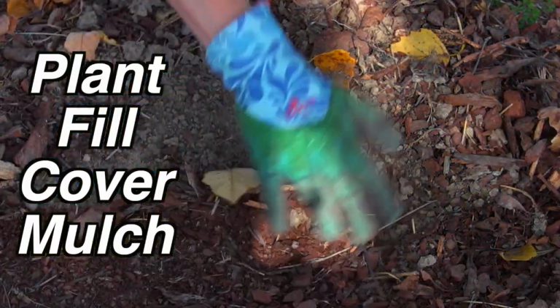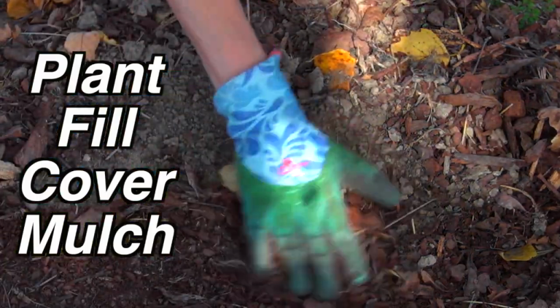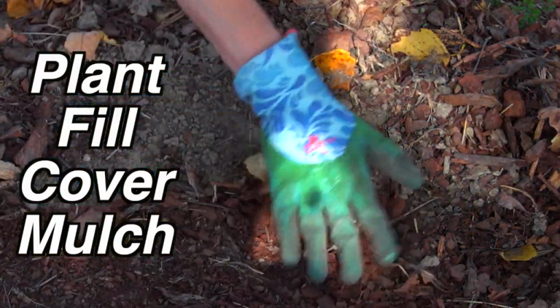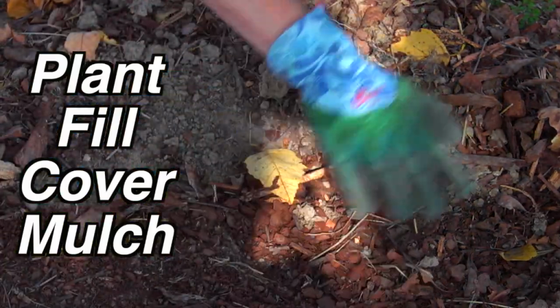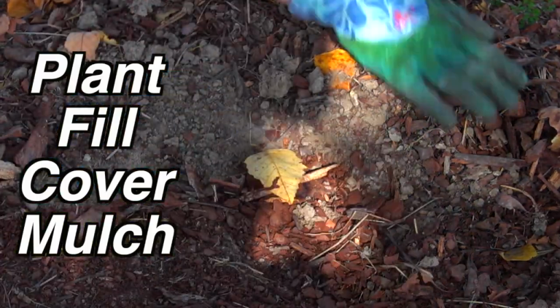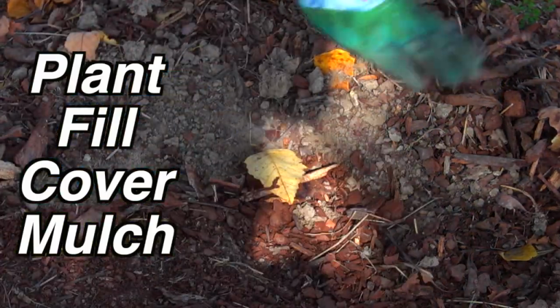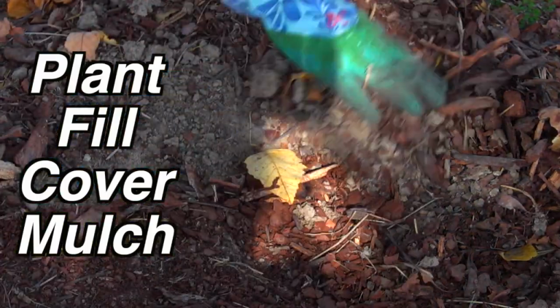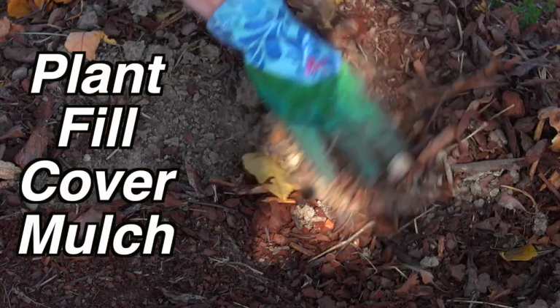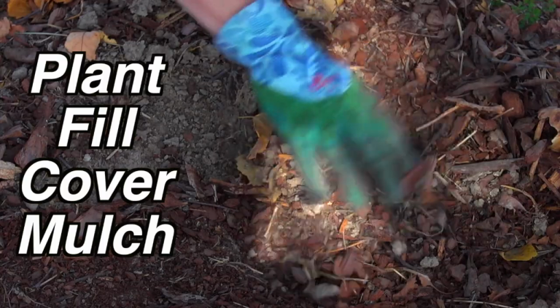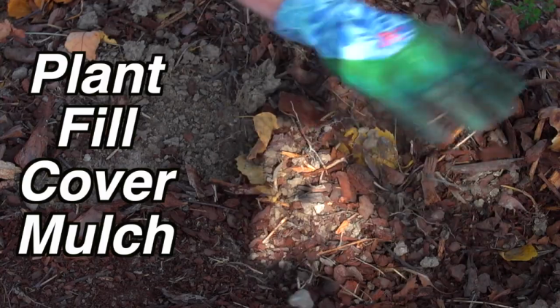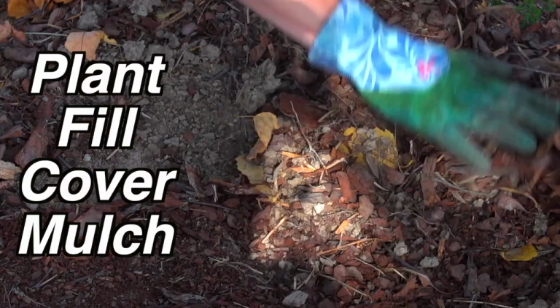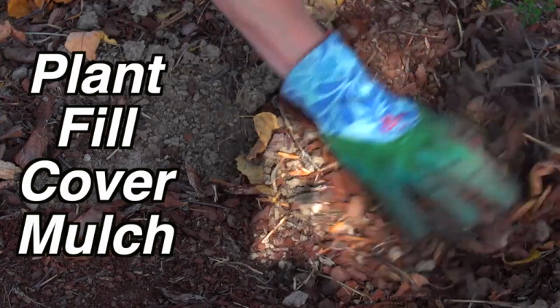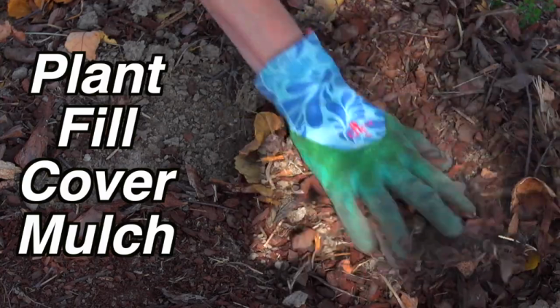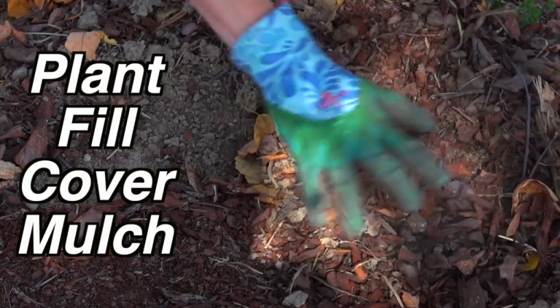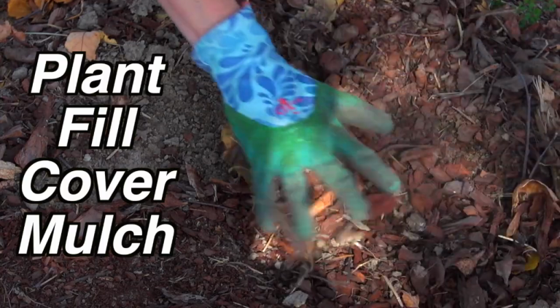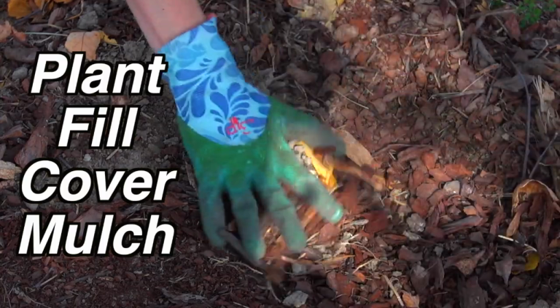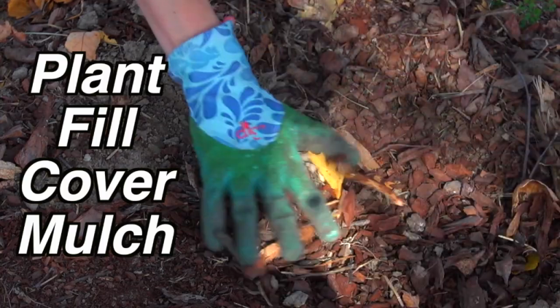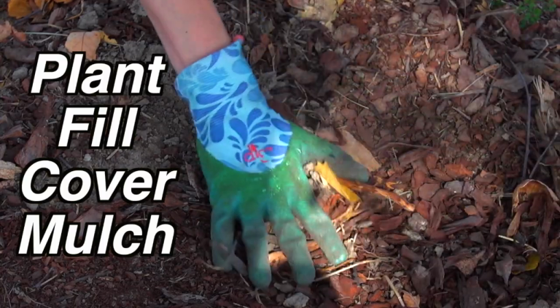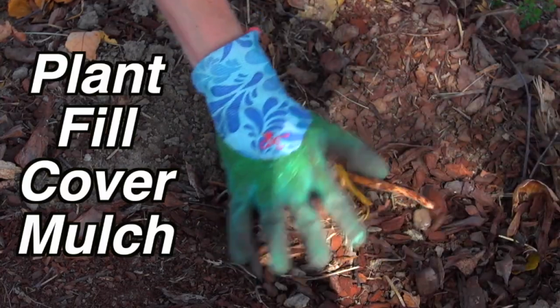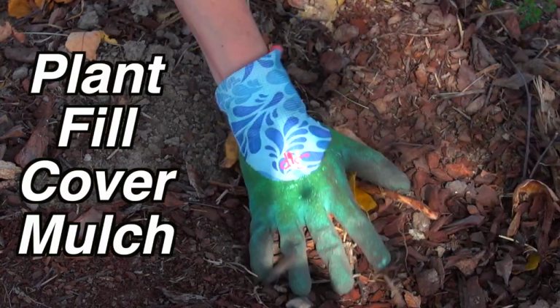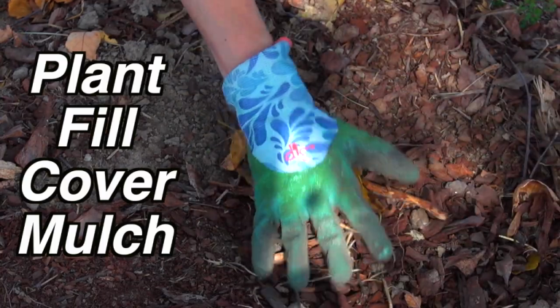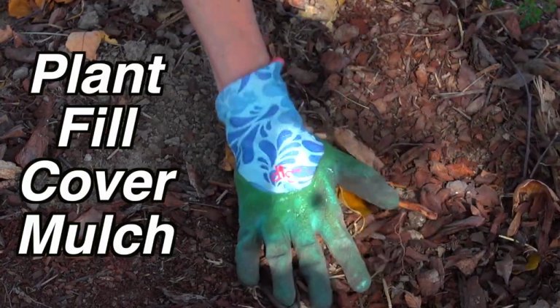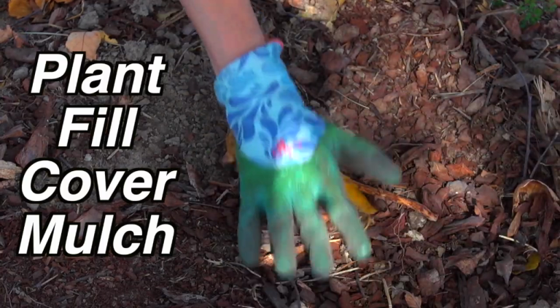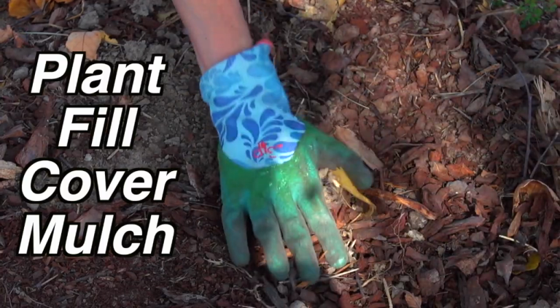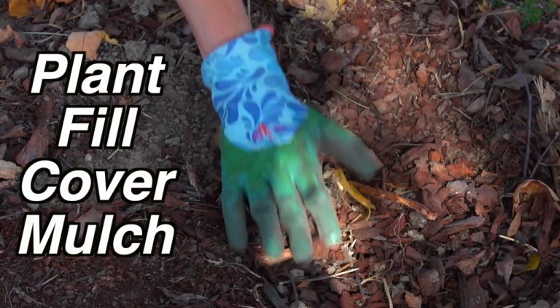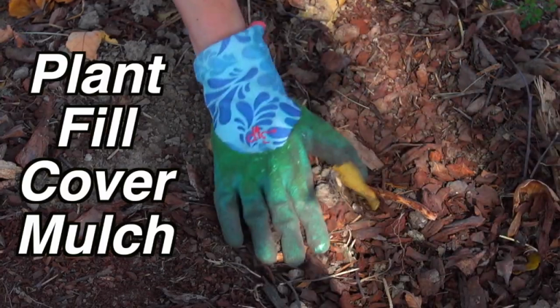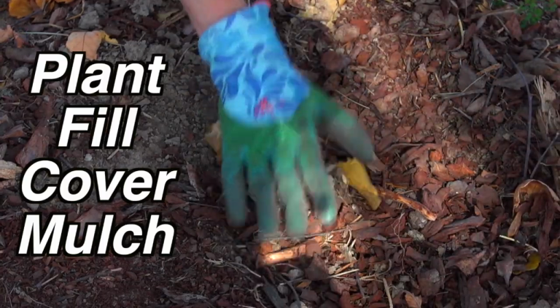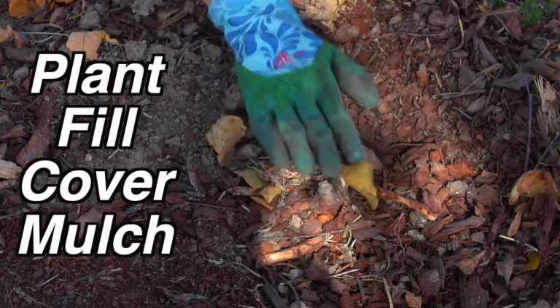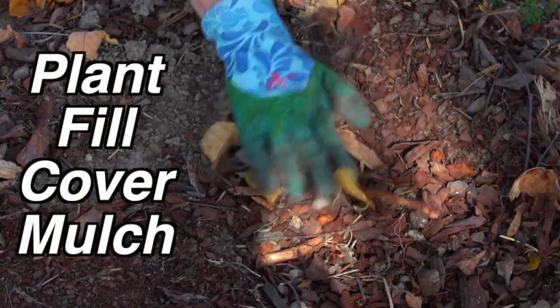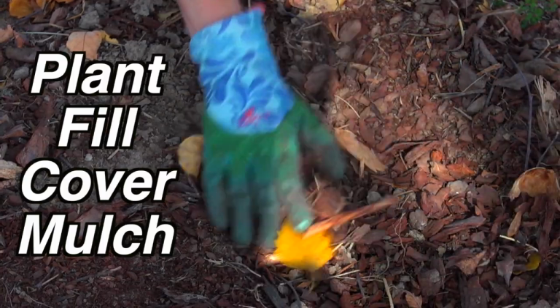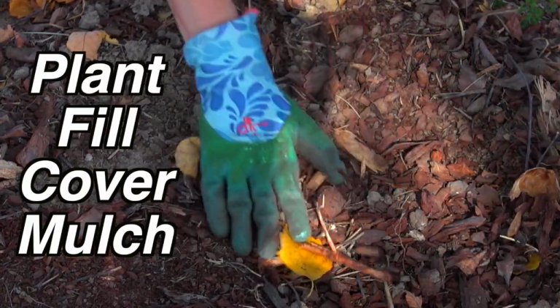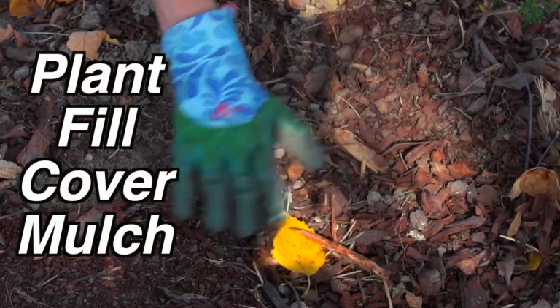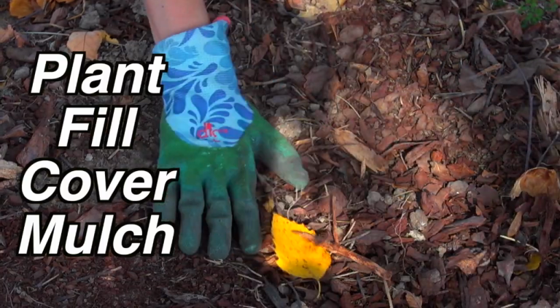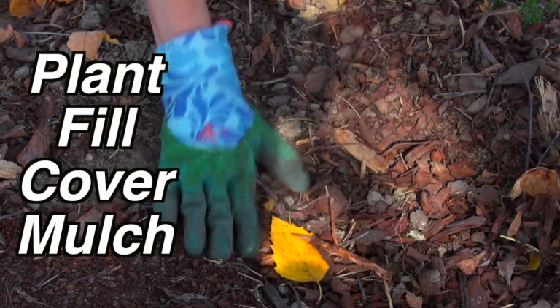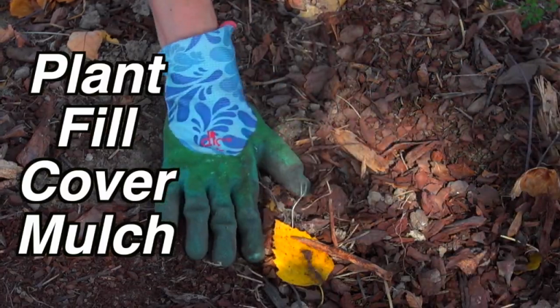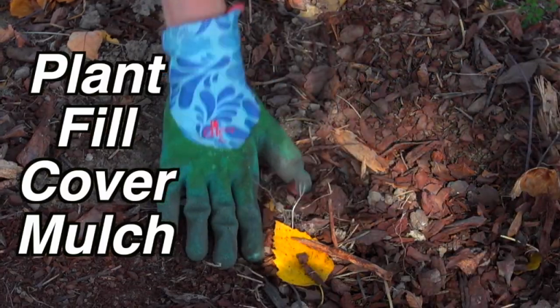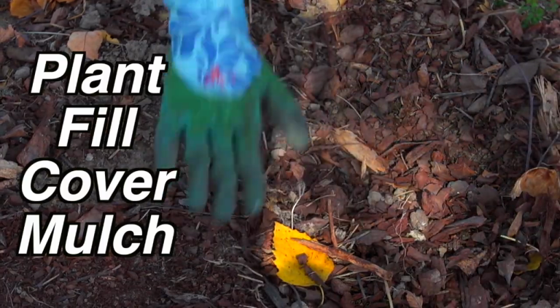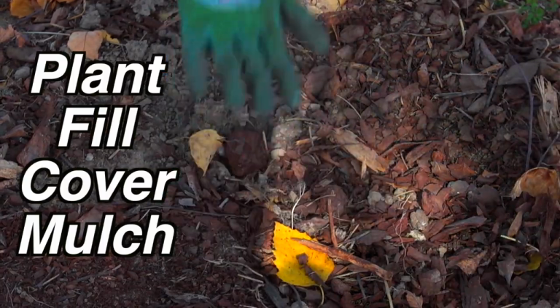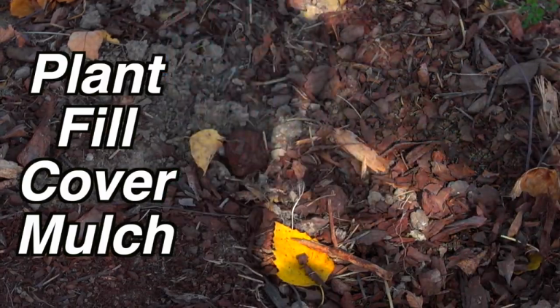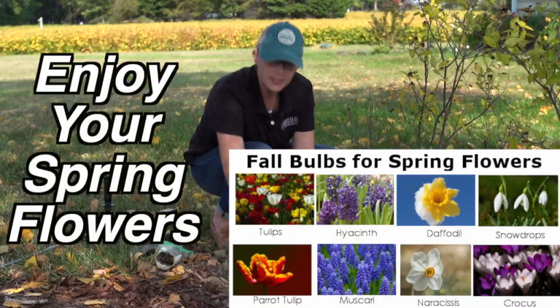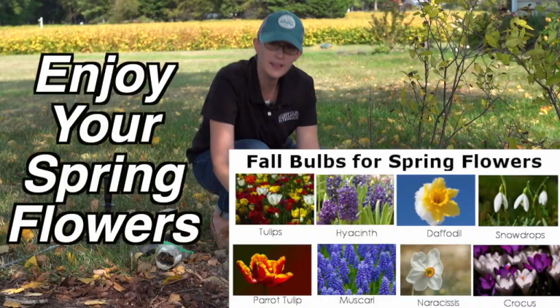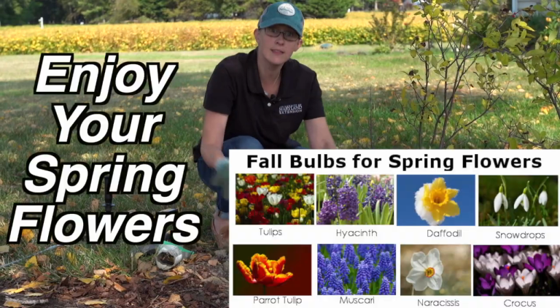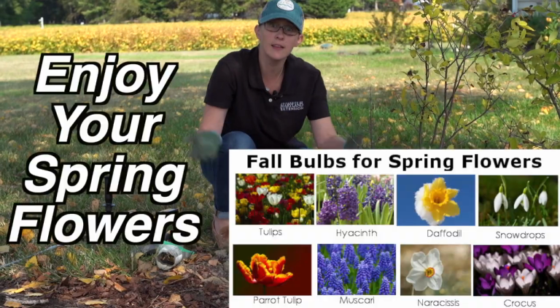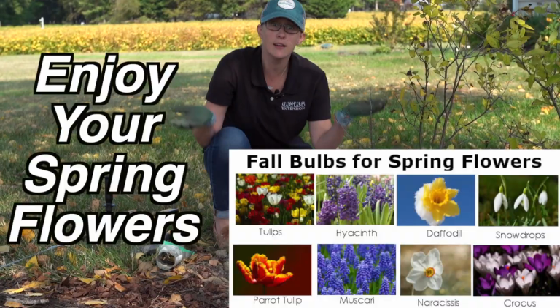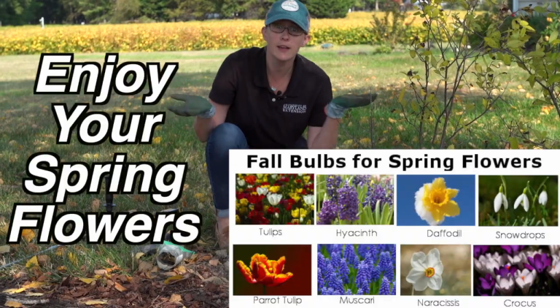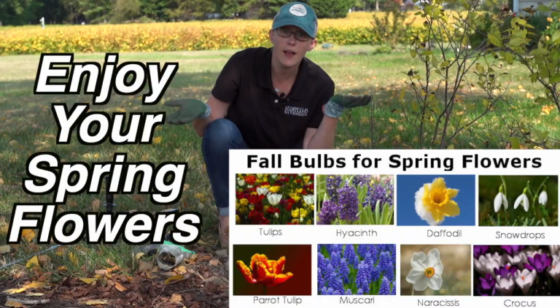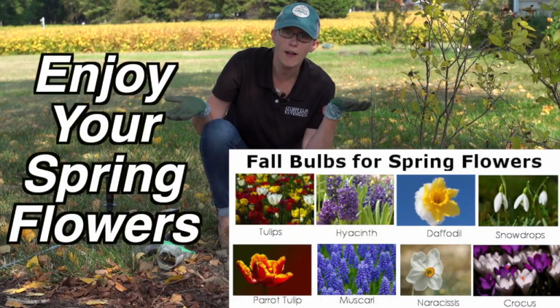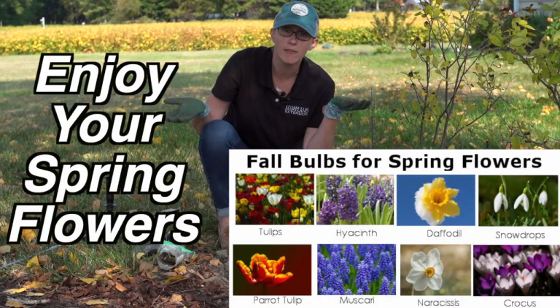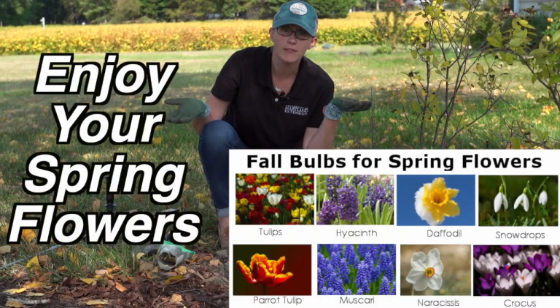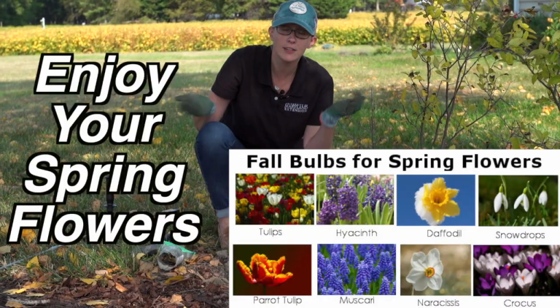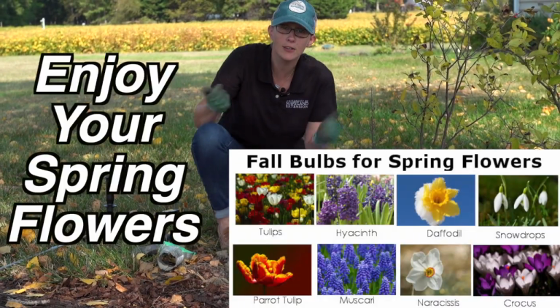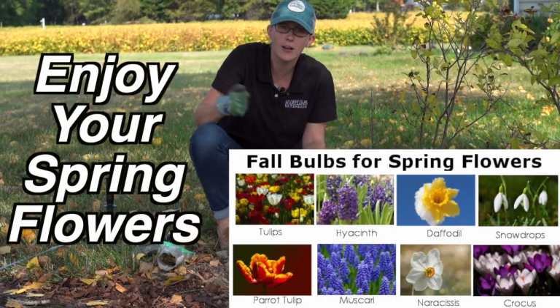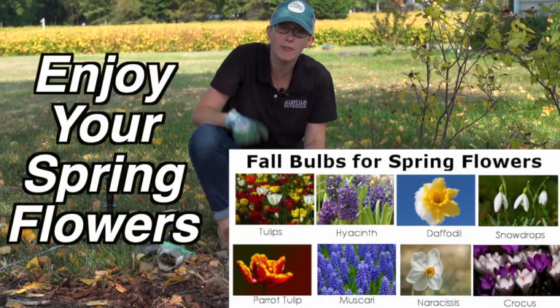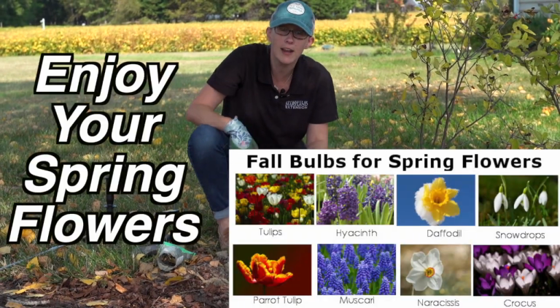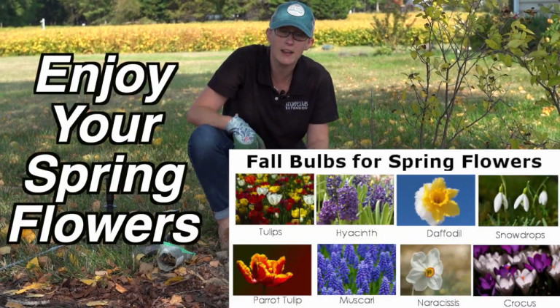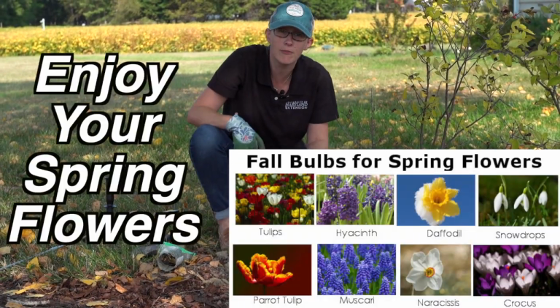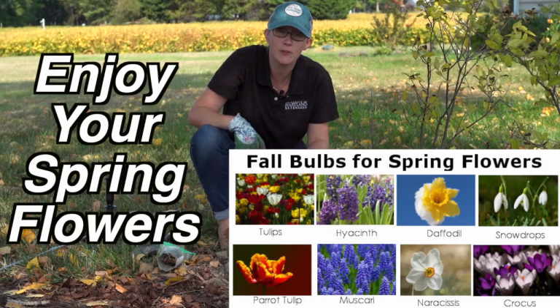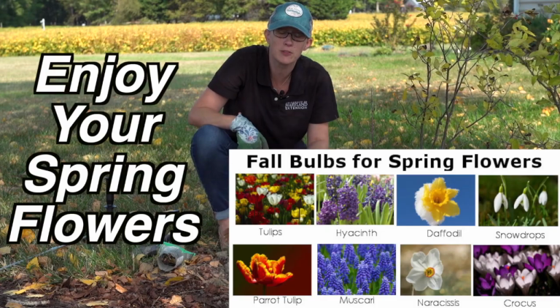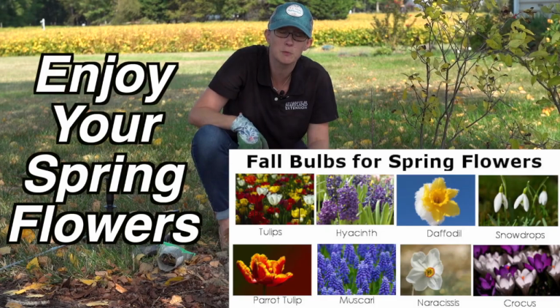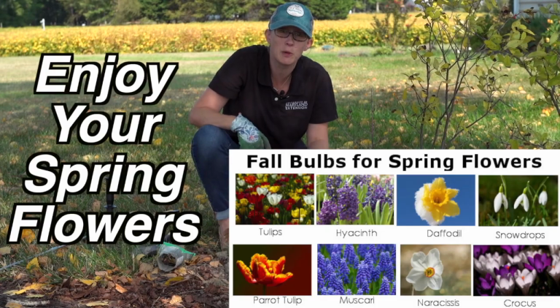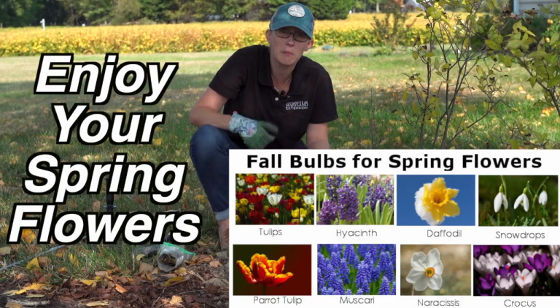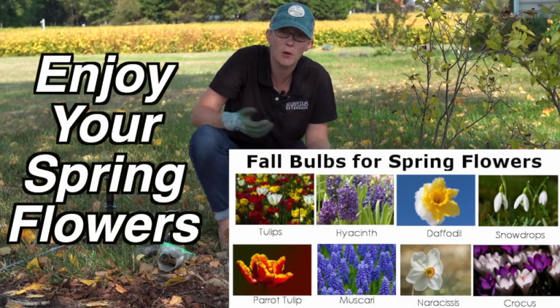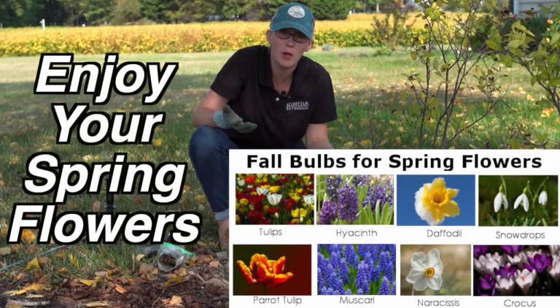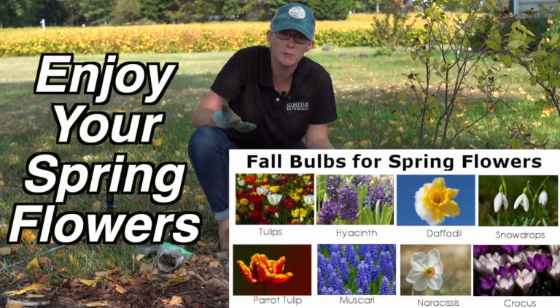Make sure to put some mulch down over top to prevent weeds, and there you go — you're all ready for spring bulbs.